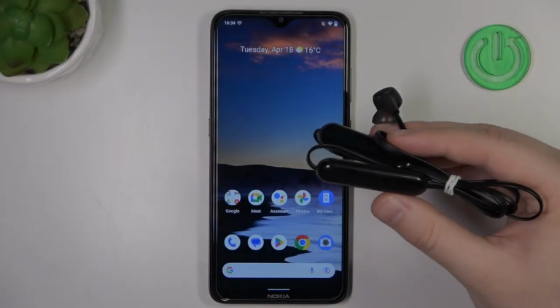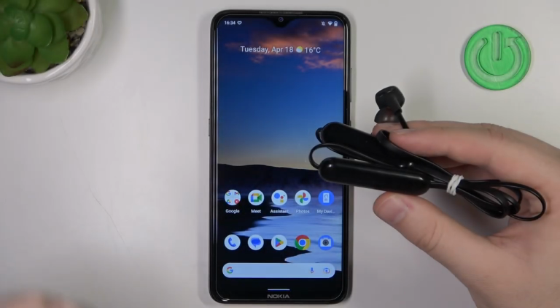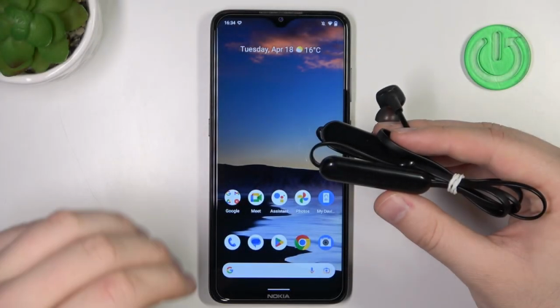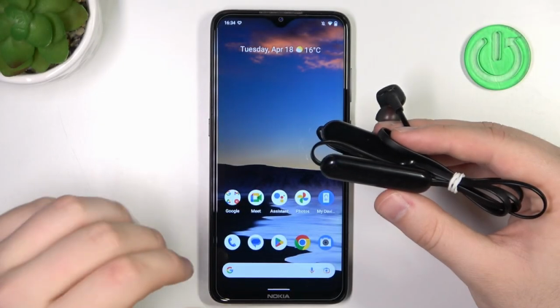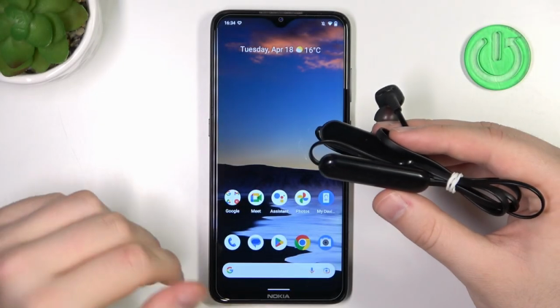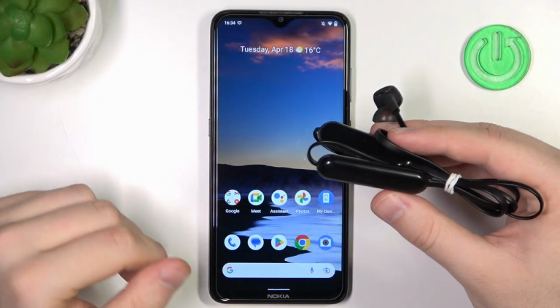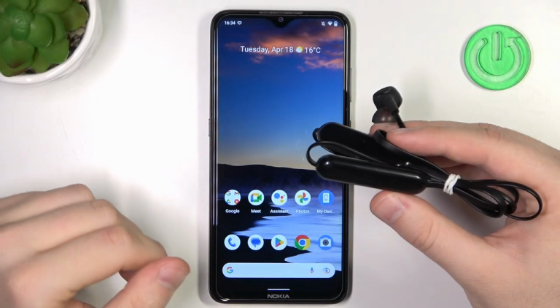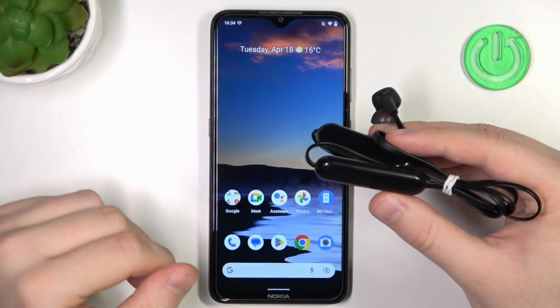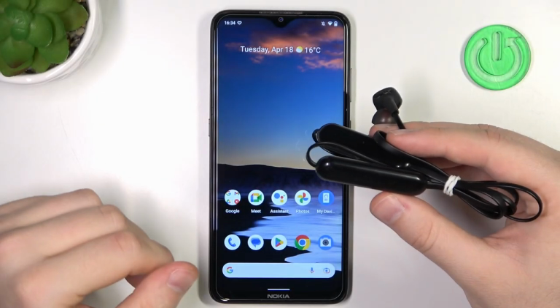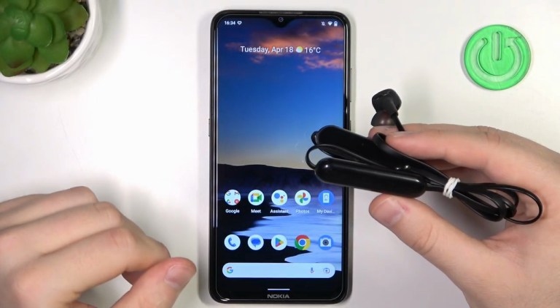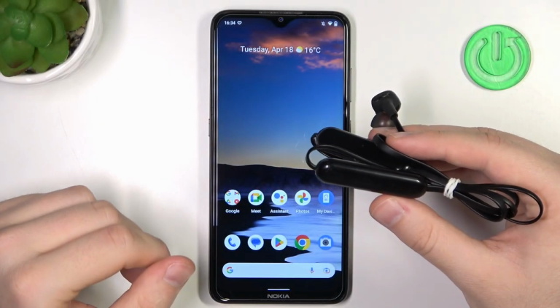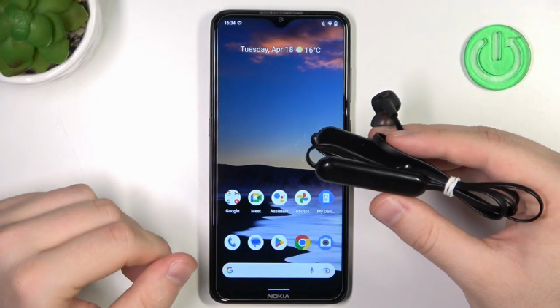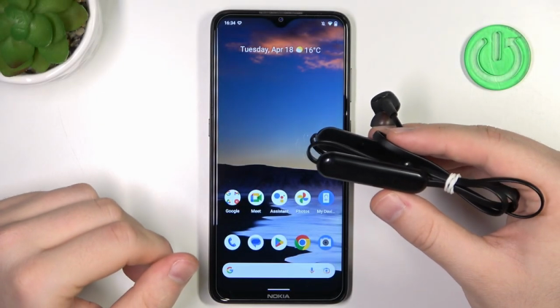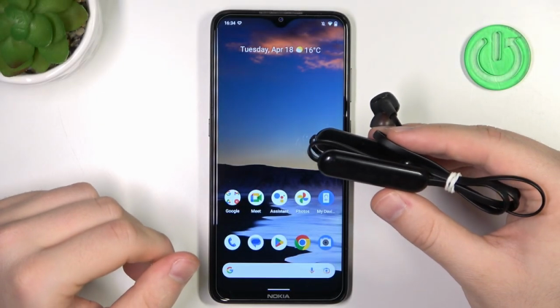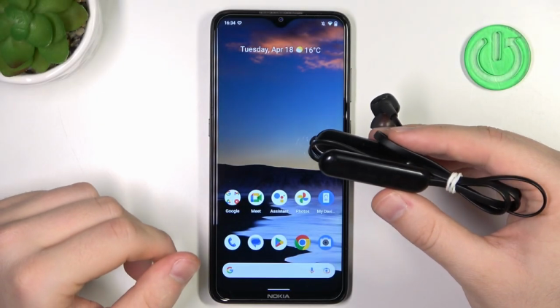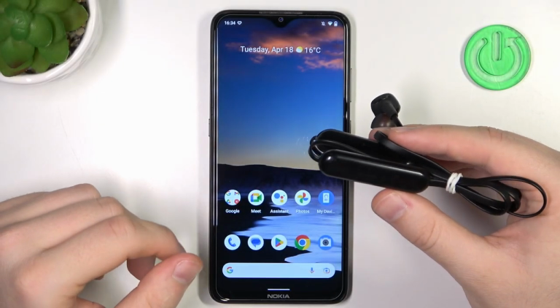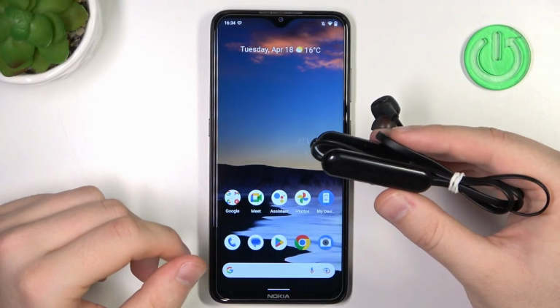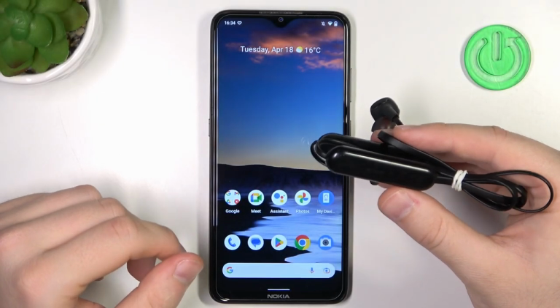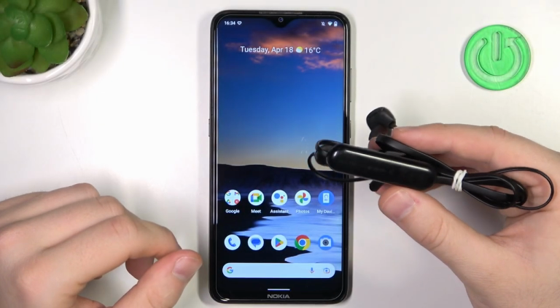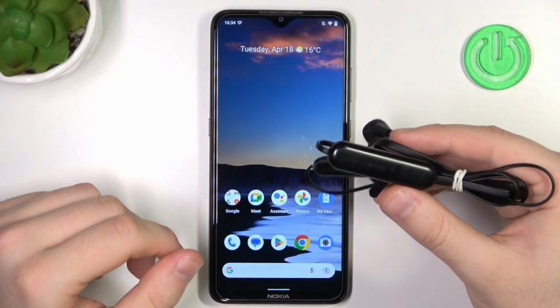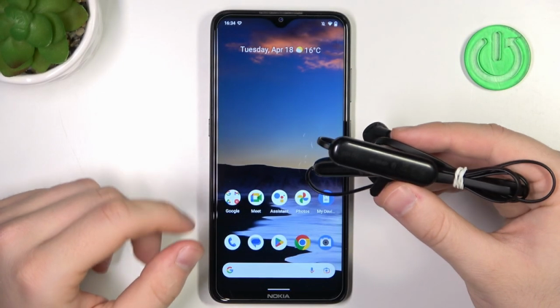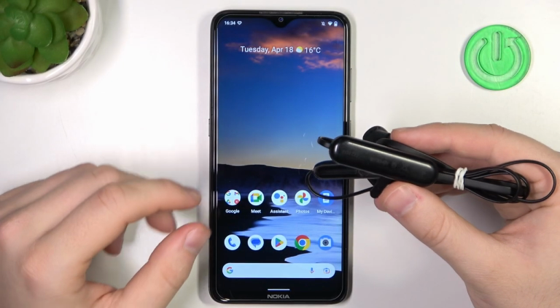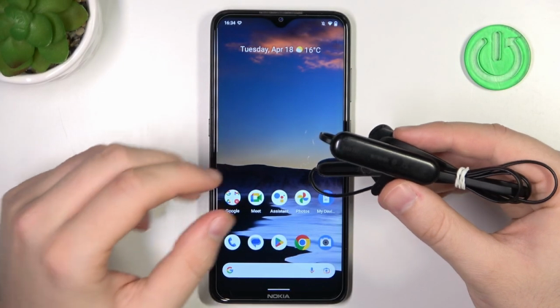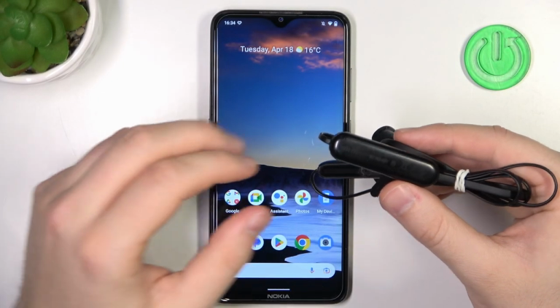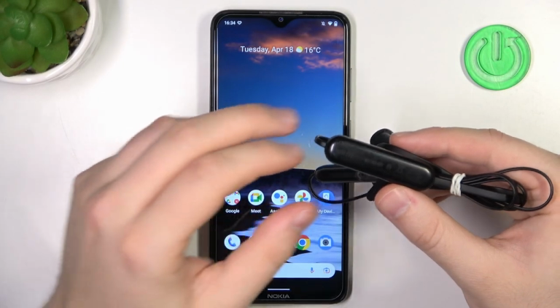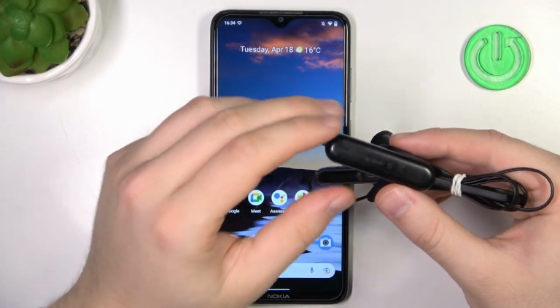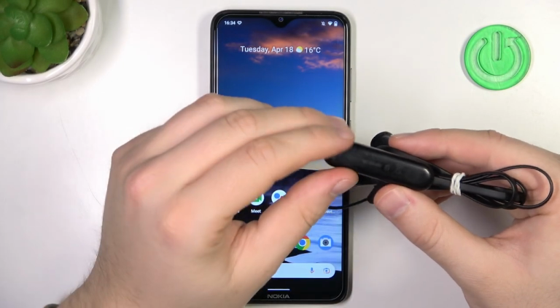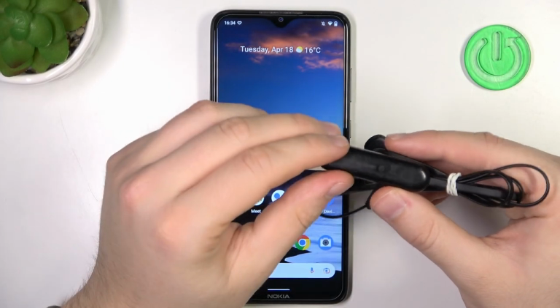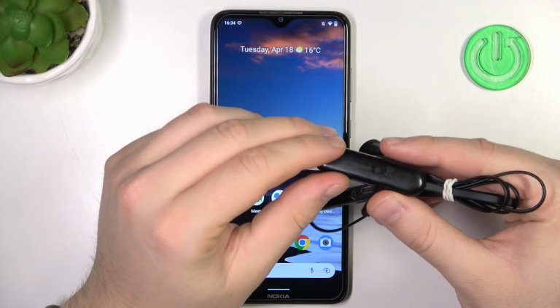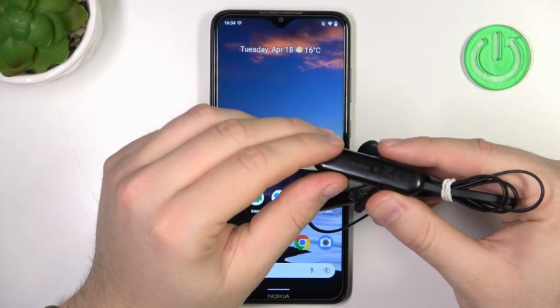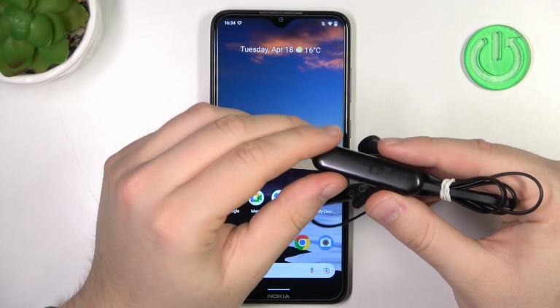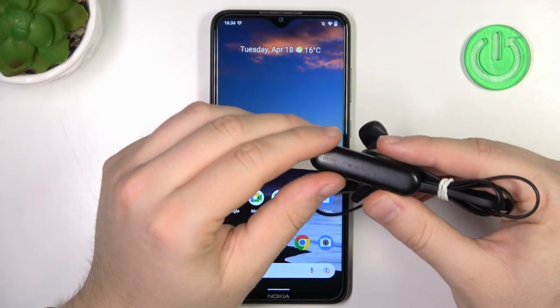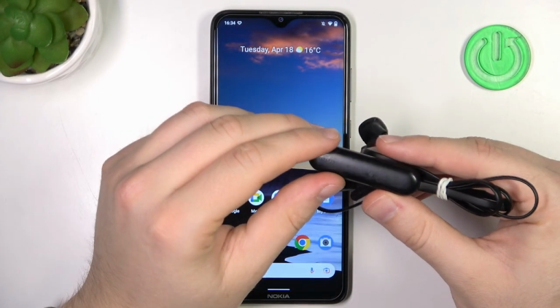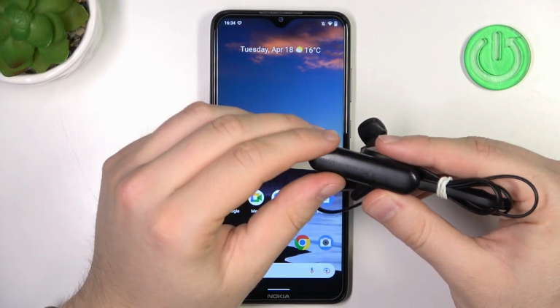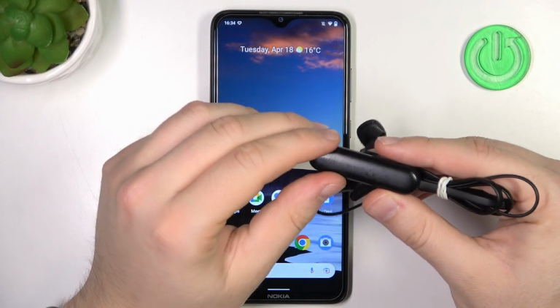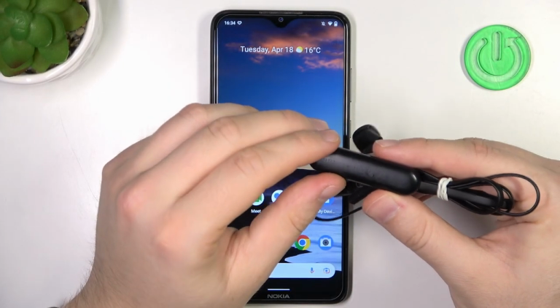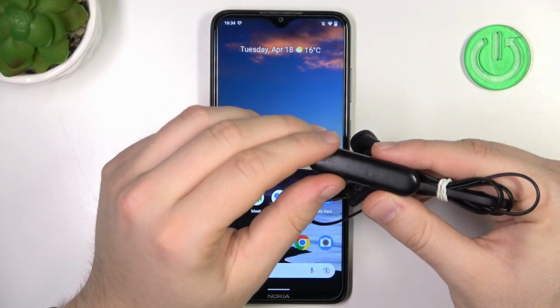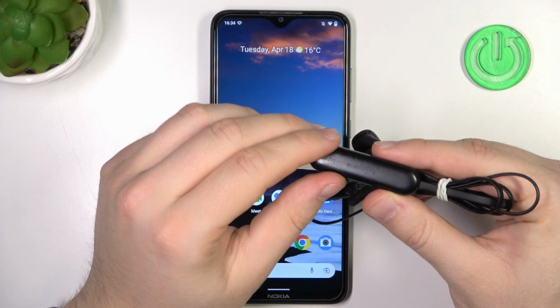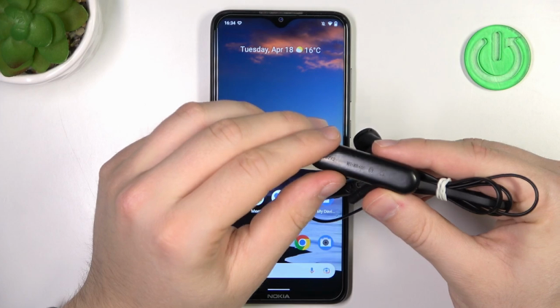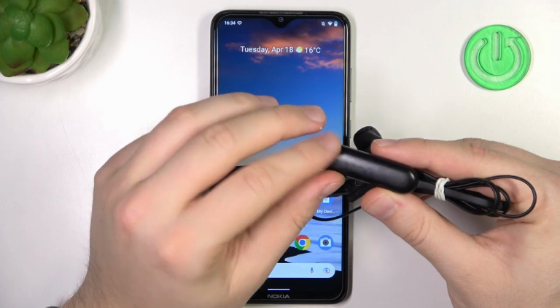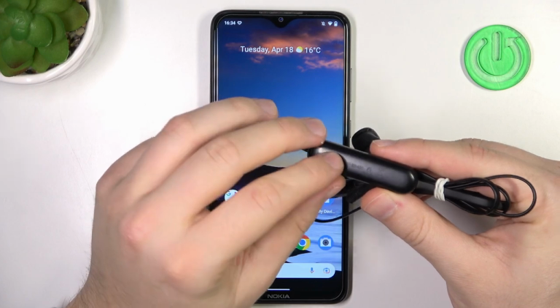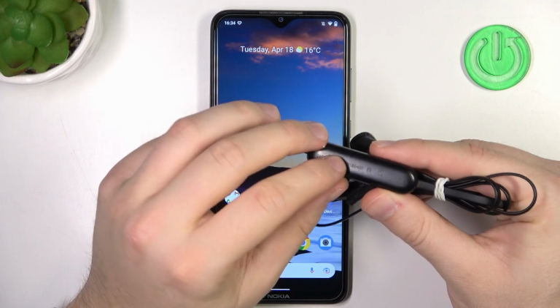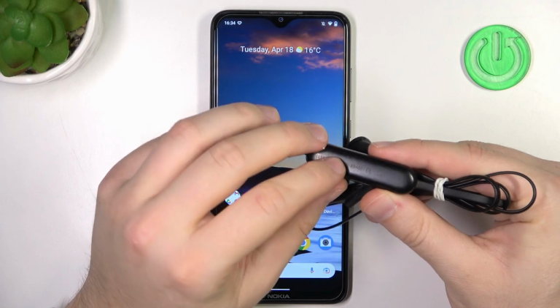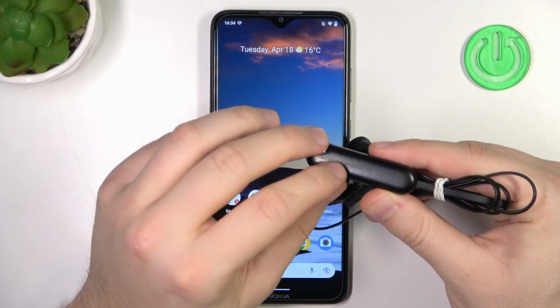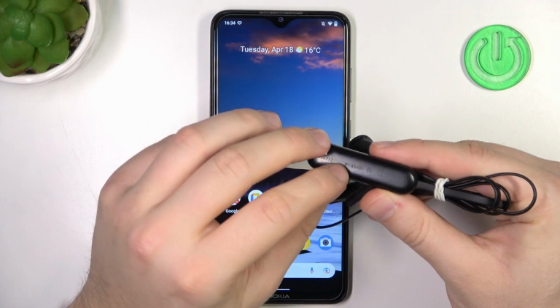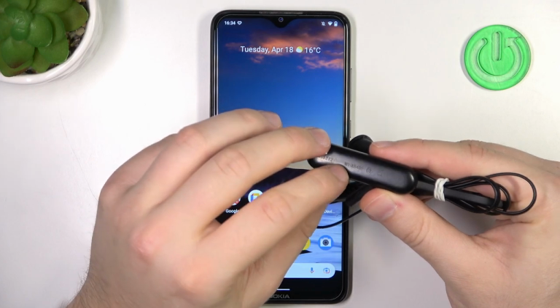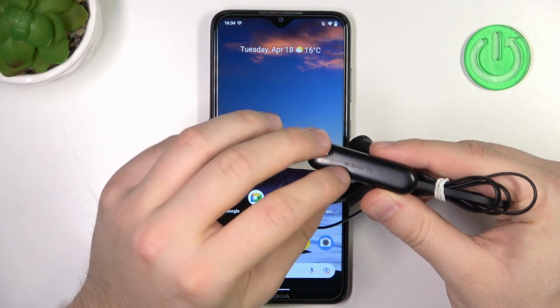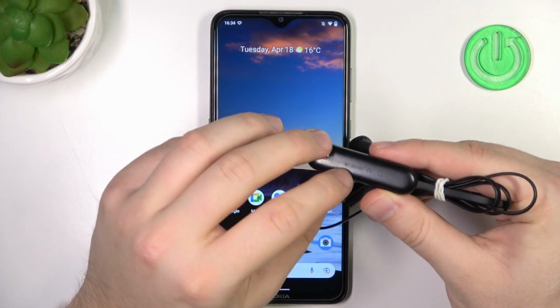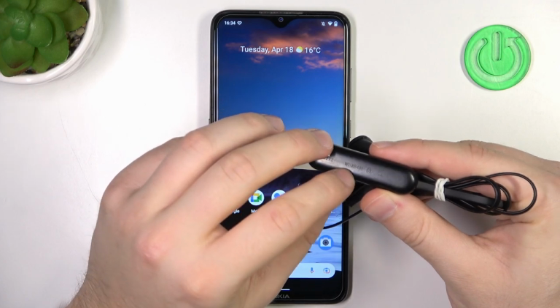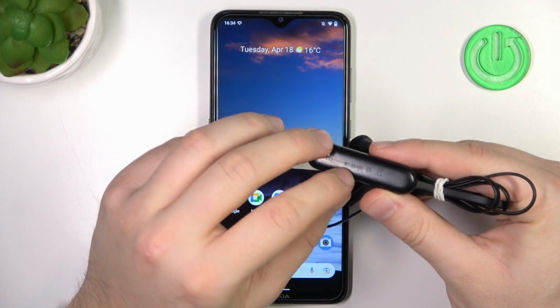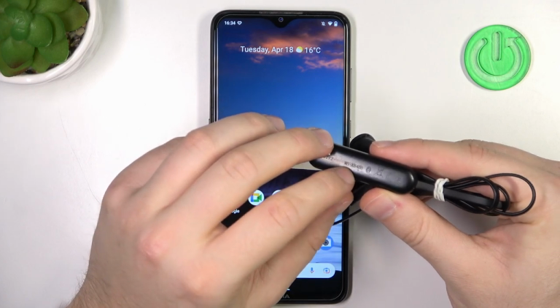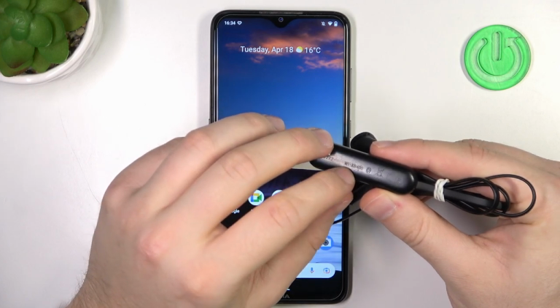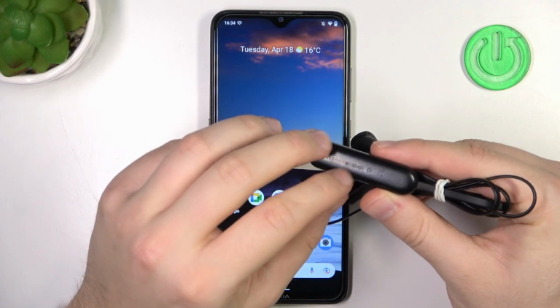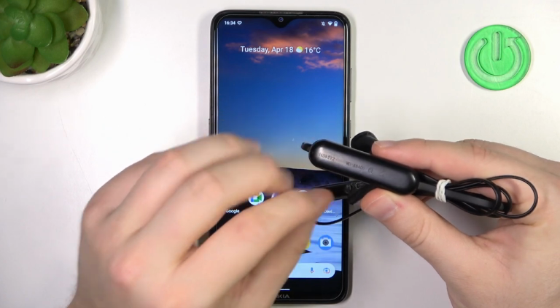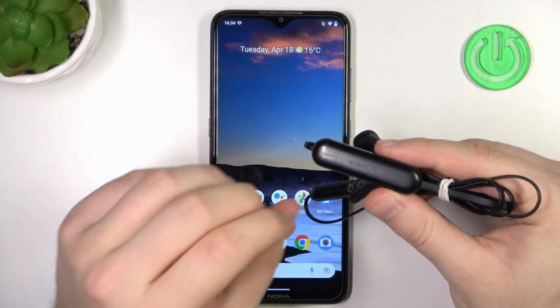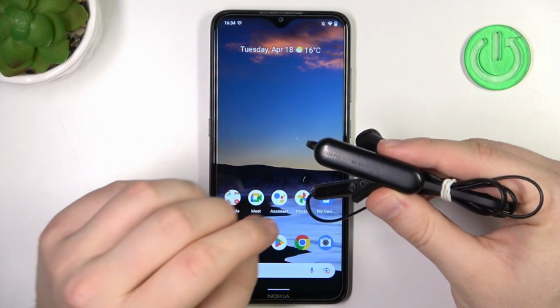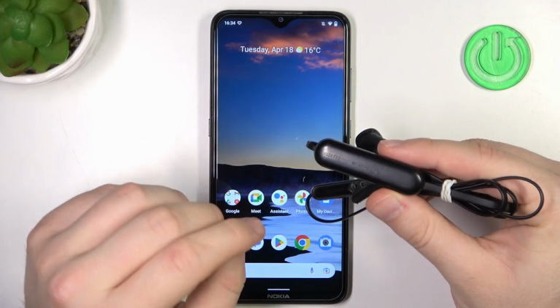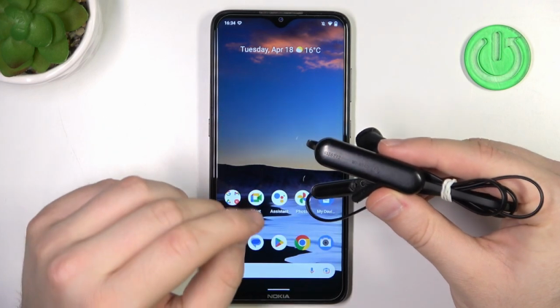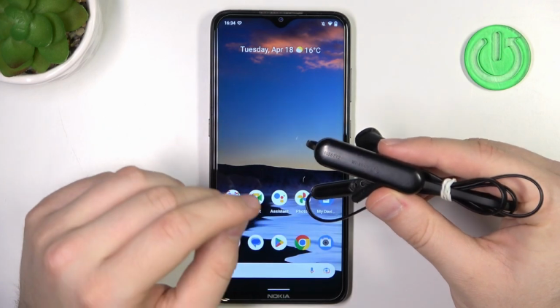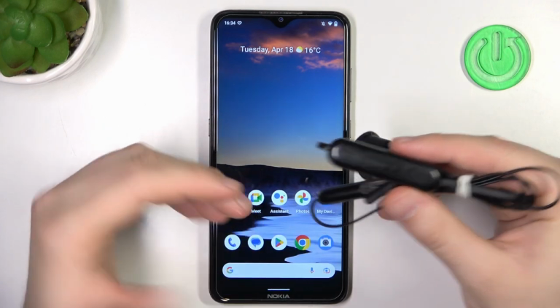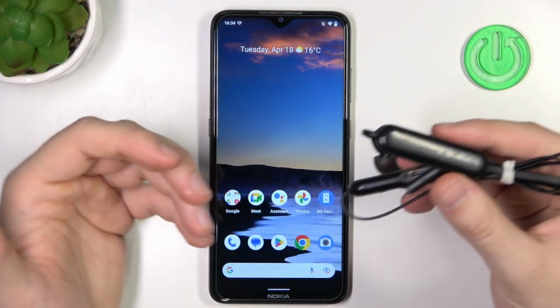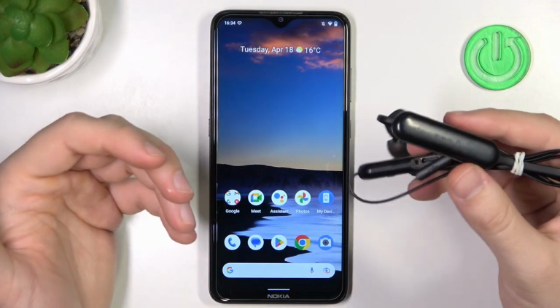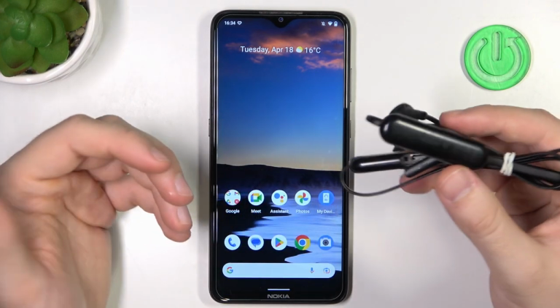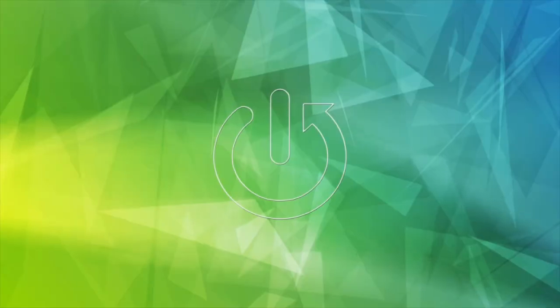Welcome. In this video, I'm going to show you how you can enter pairing mode in your Sony WI-XB400 earbuds.